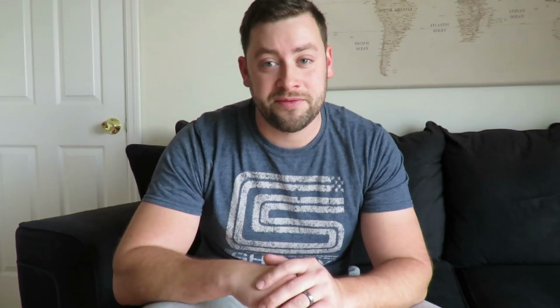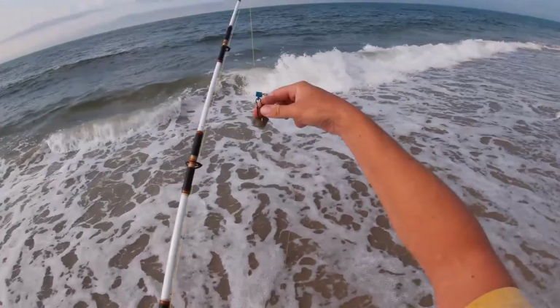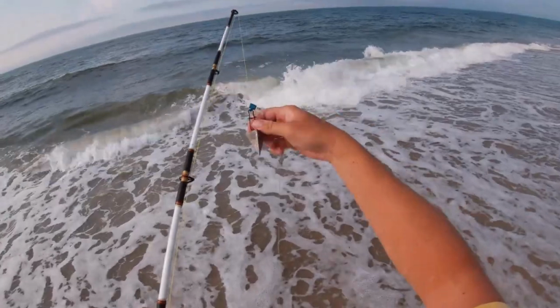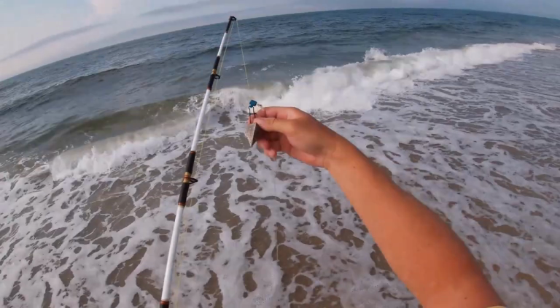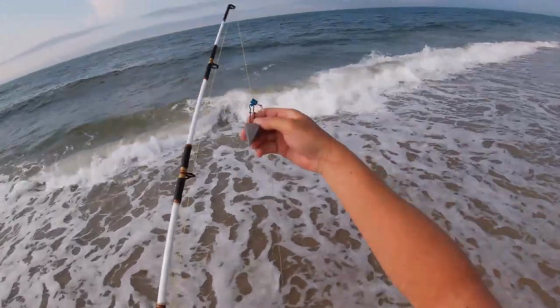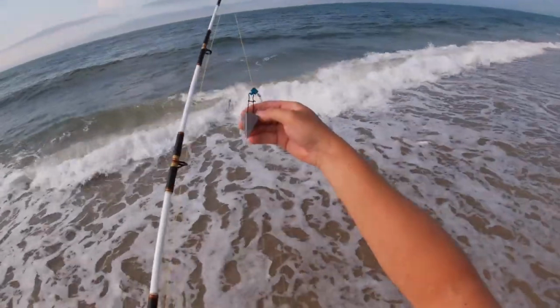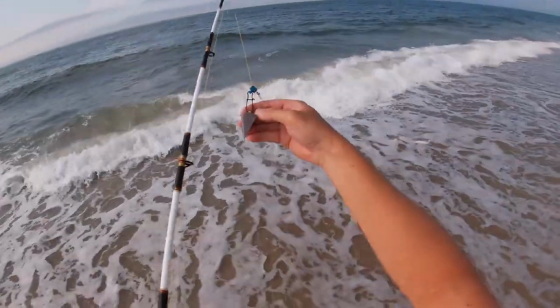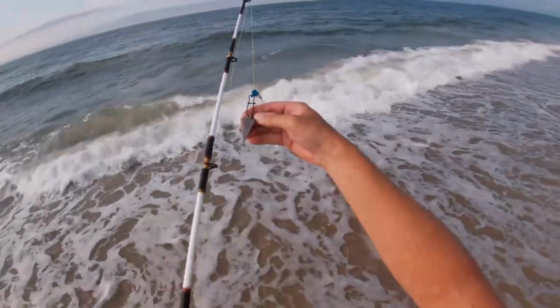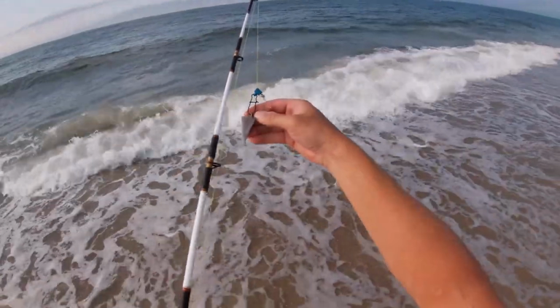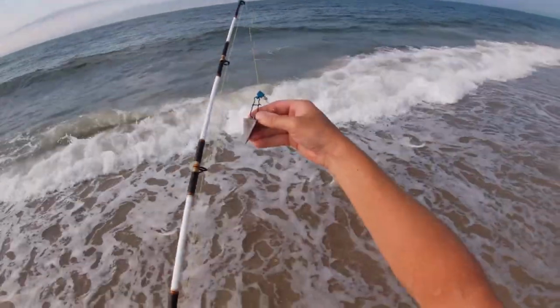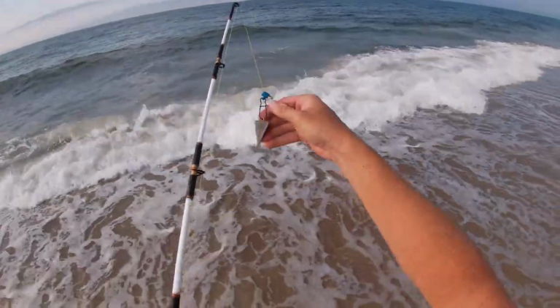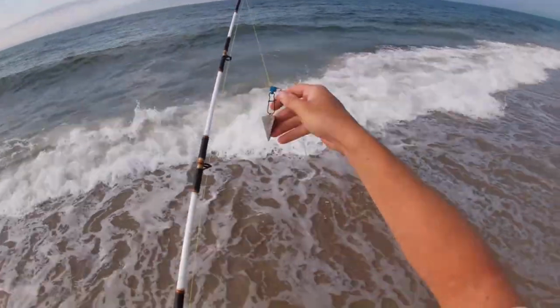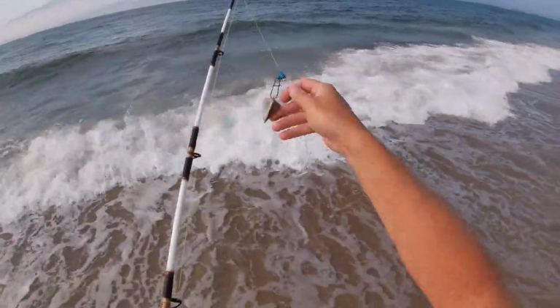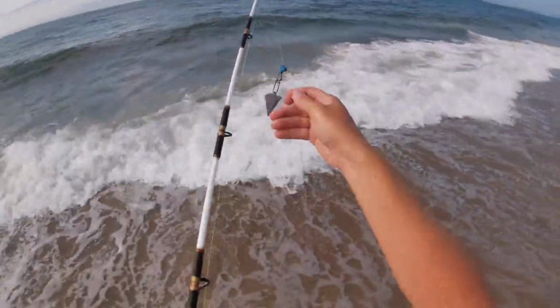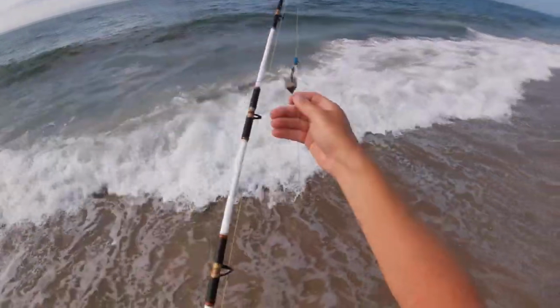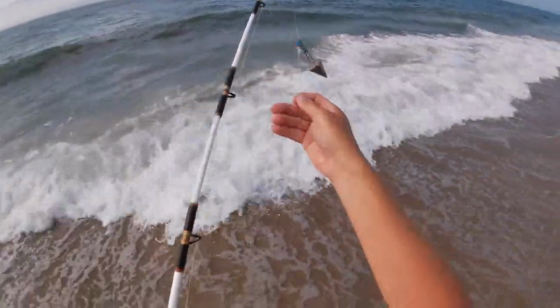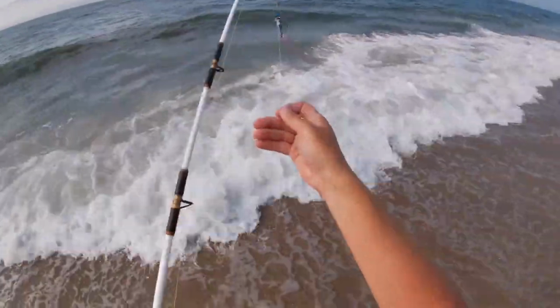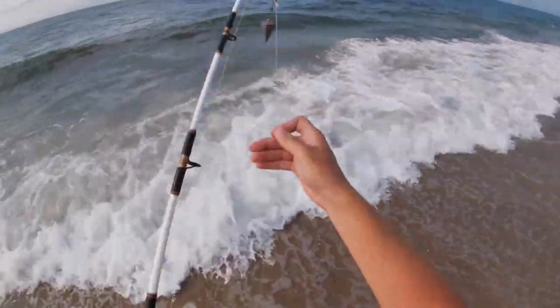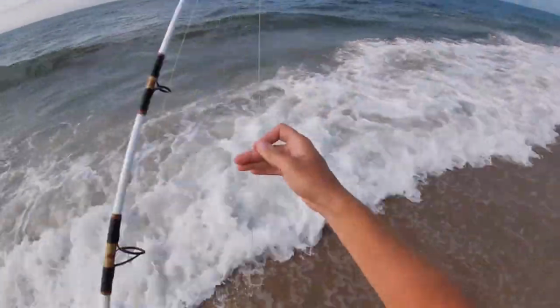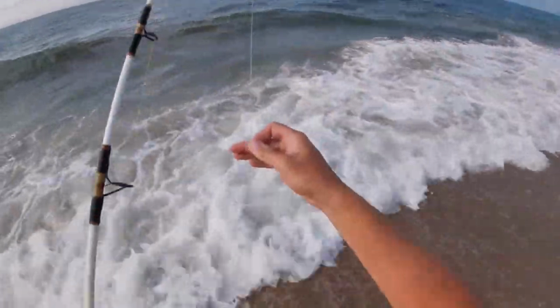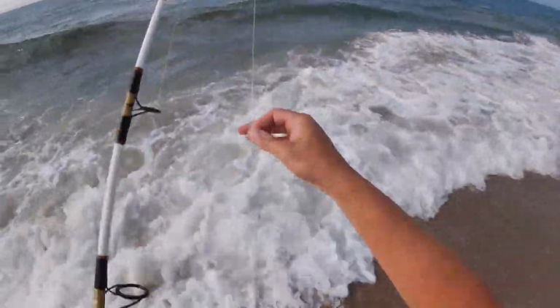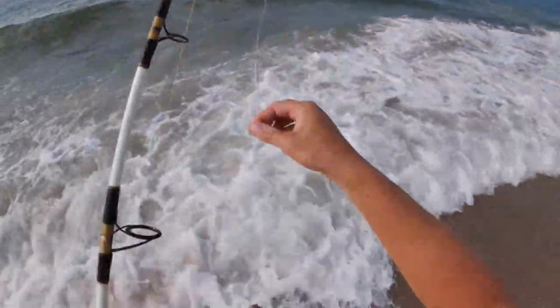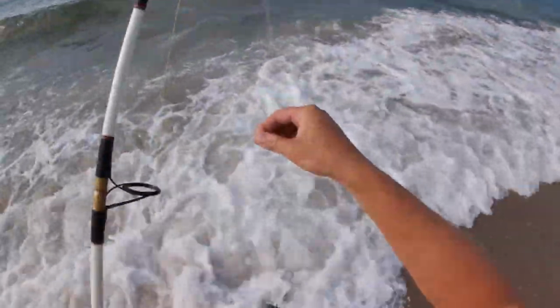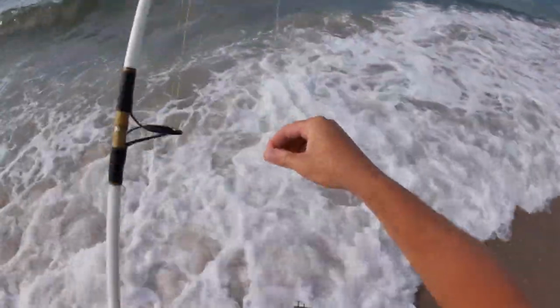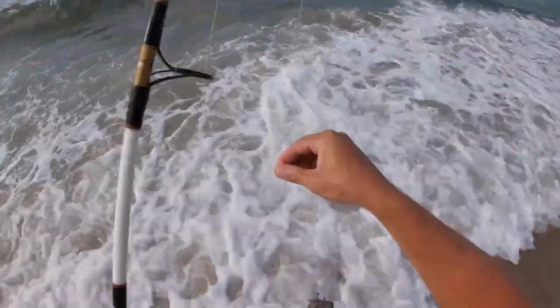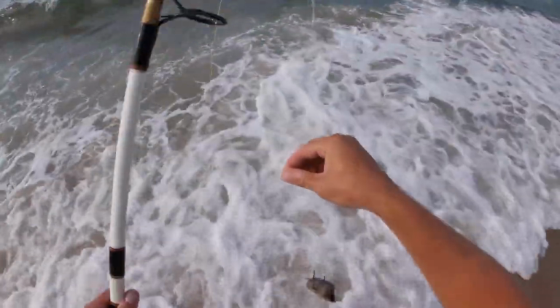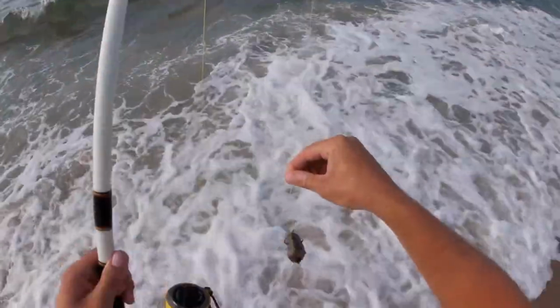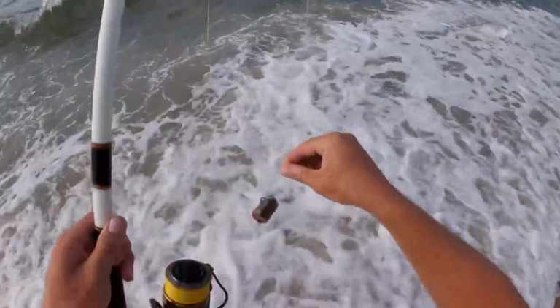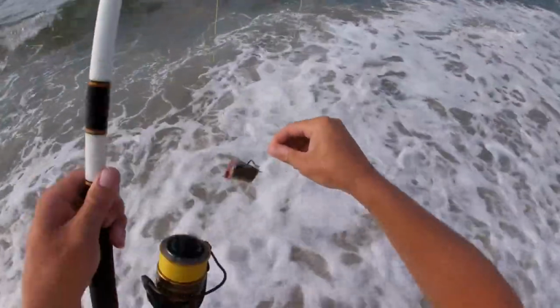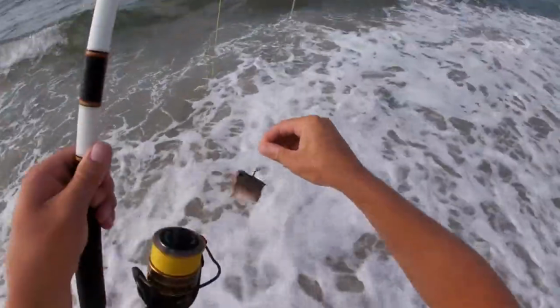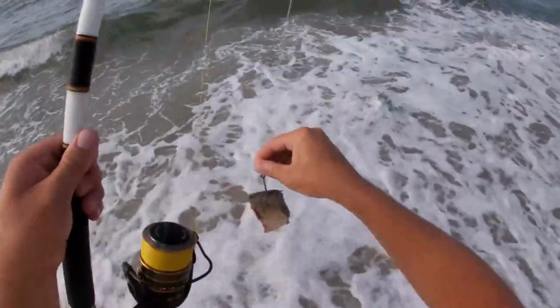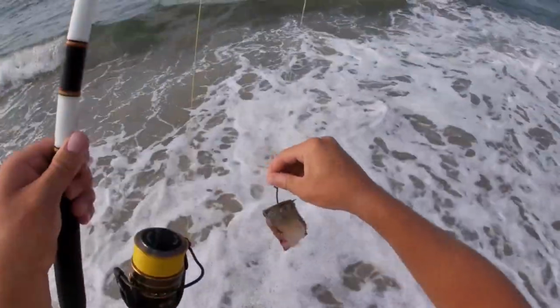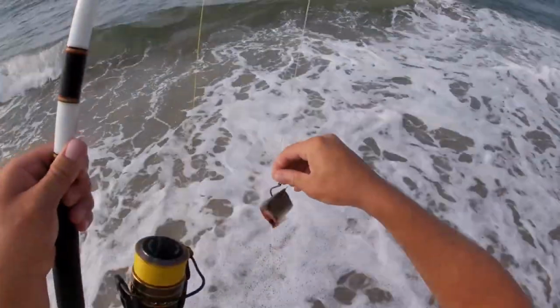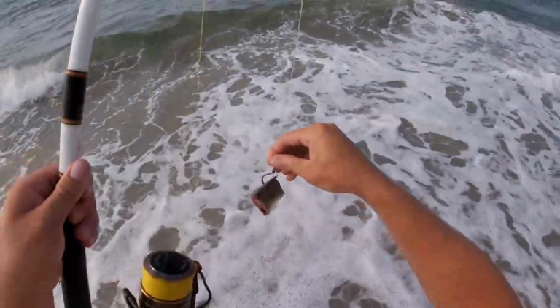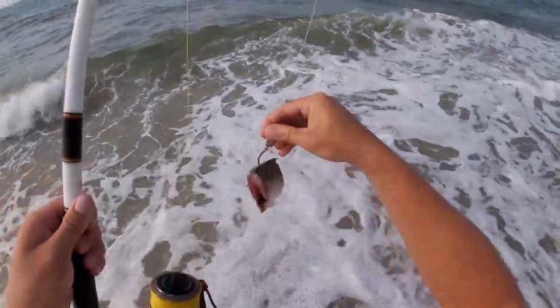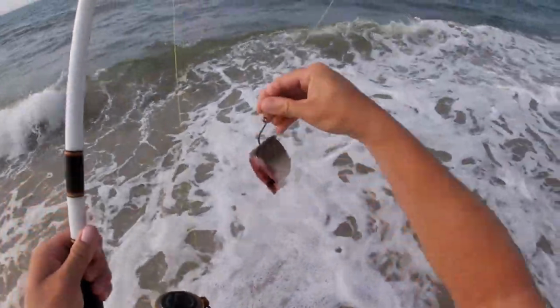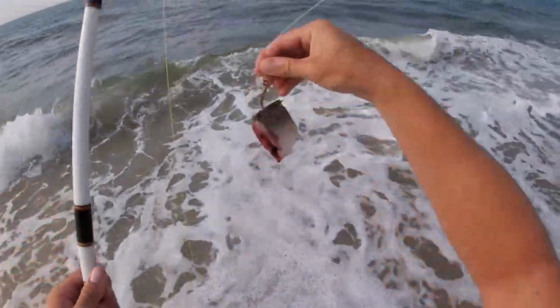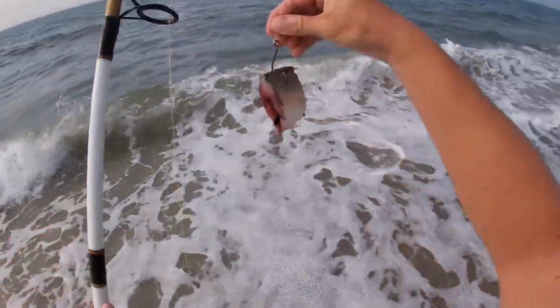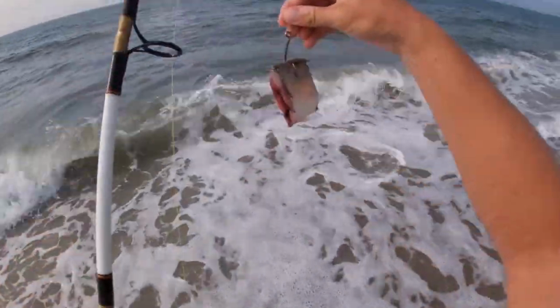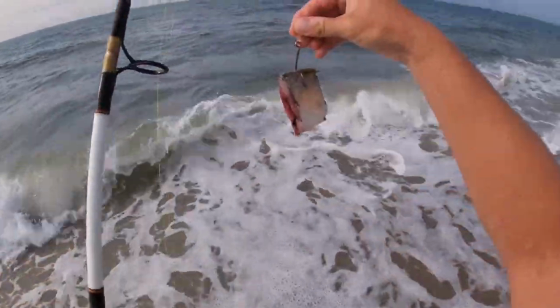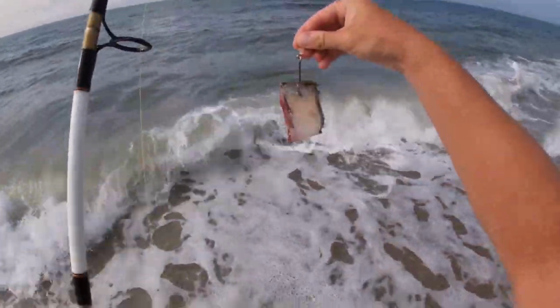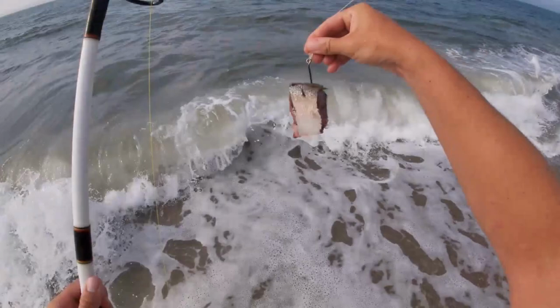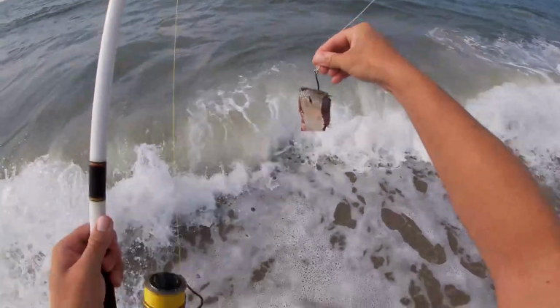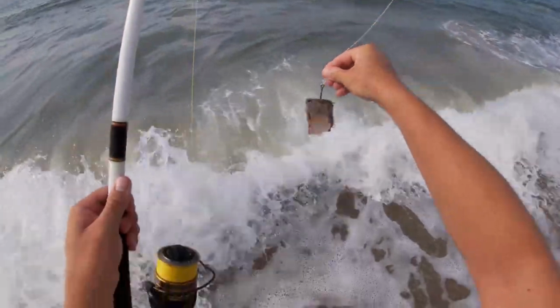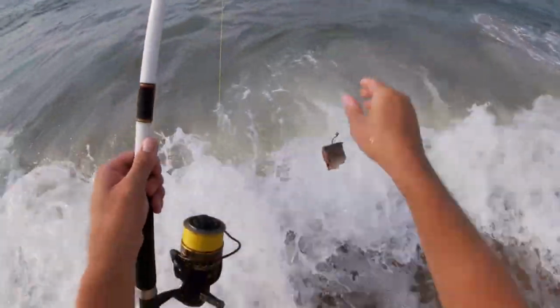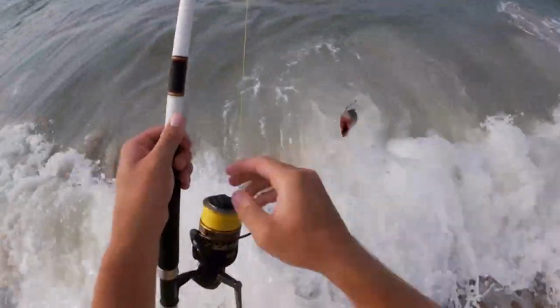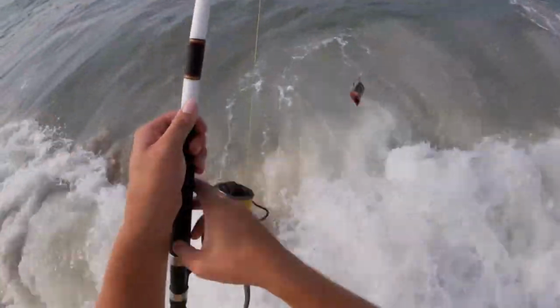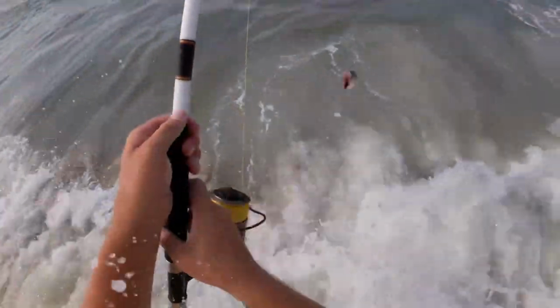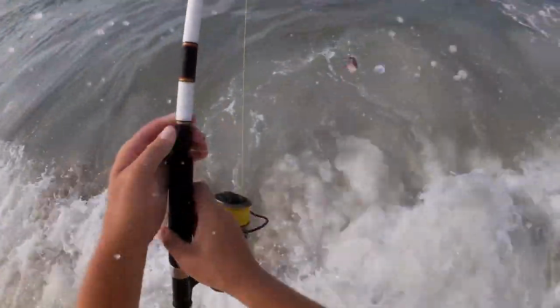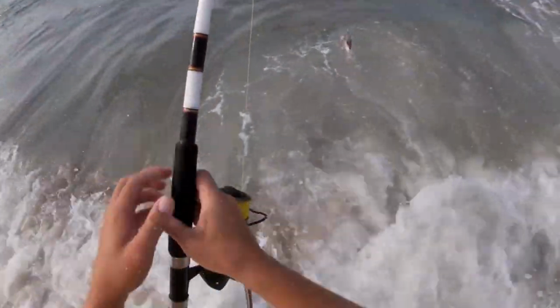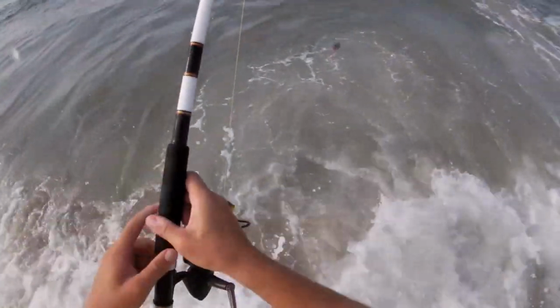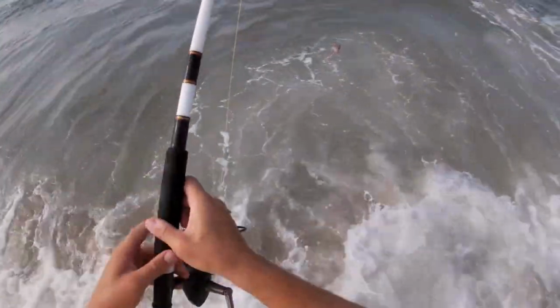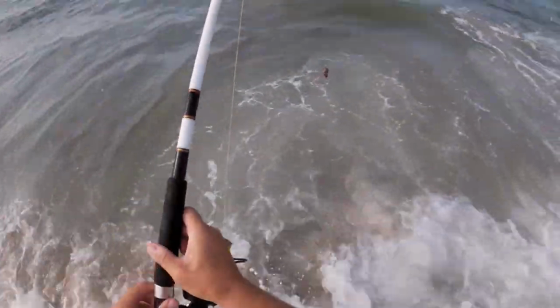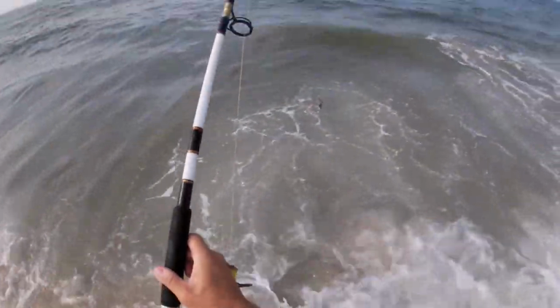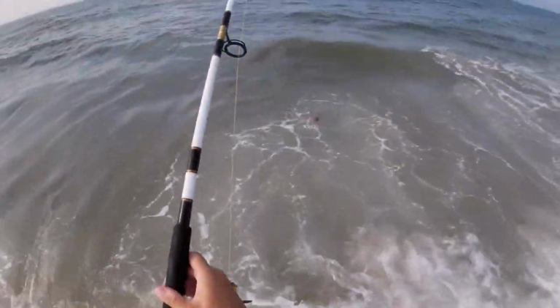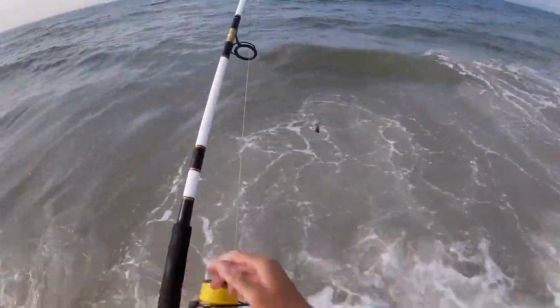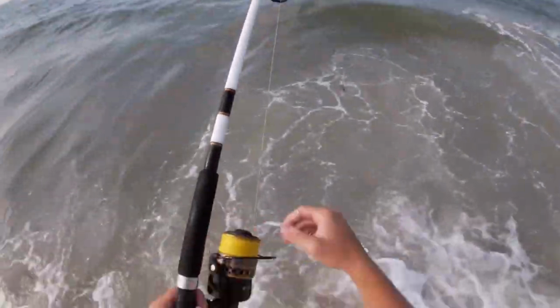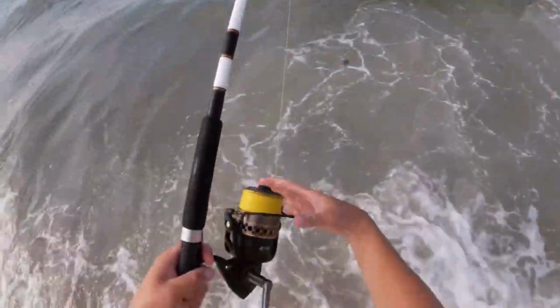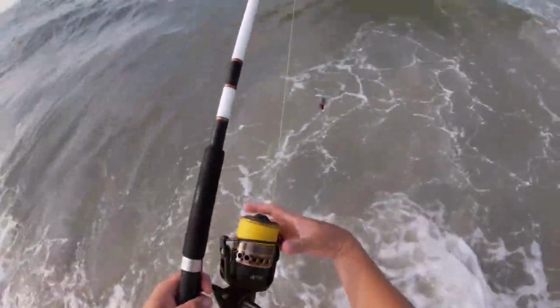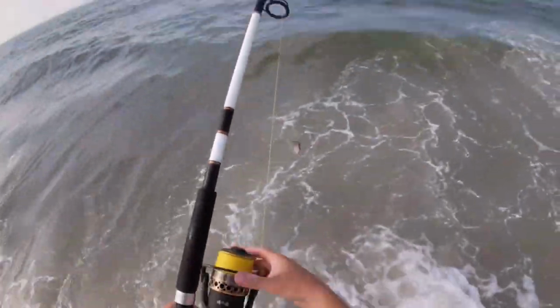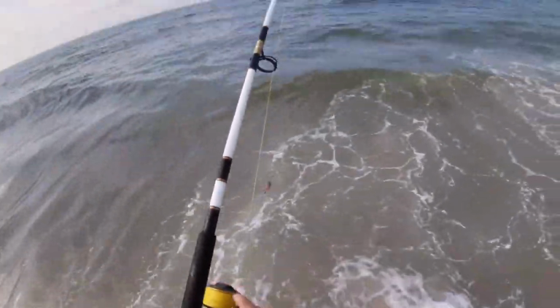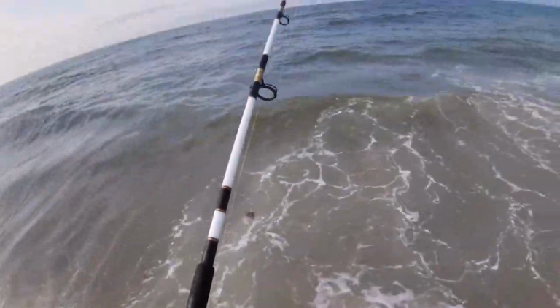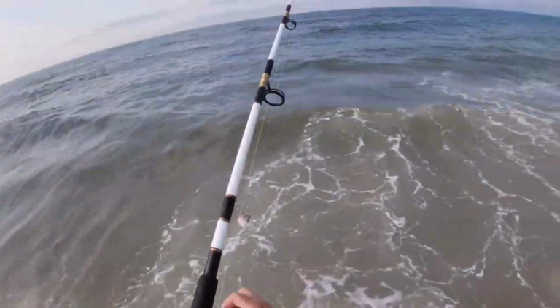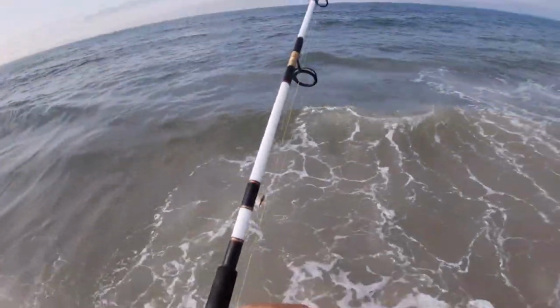This morning I got a three ounce pyramid, 100 pound mono to a circle hook with a bunker chunk. Let's see how we do.